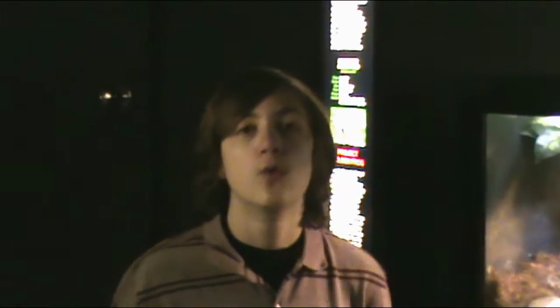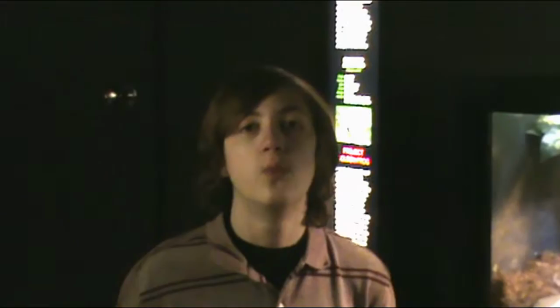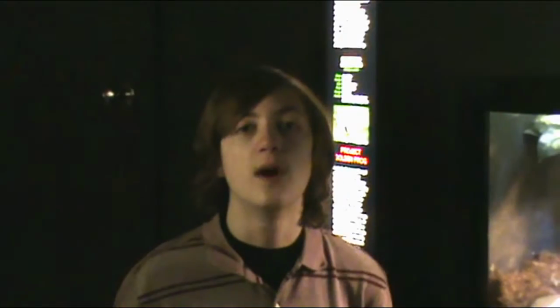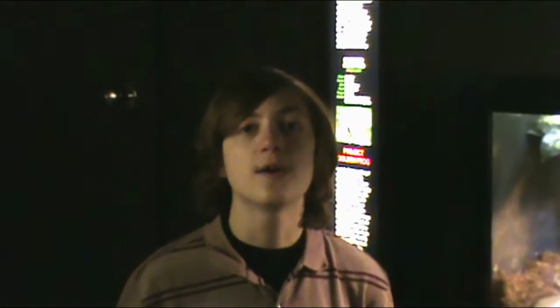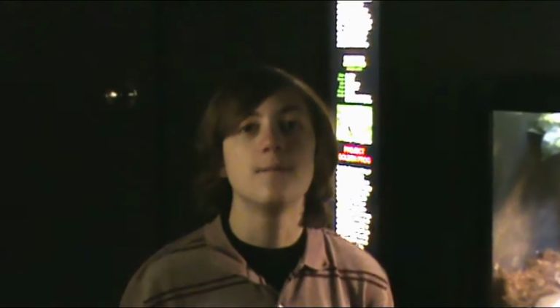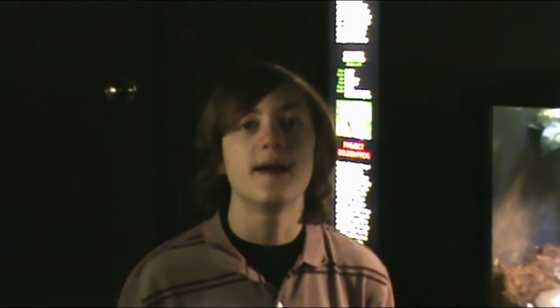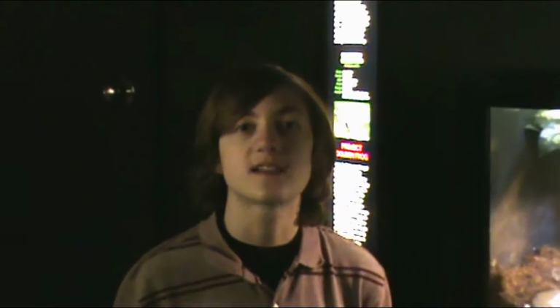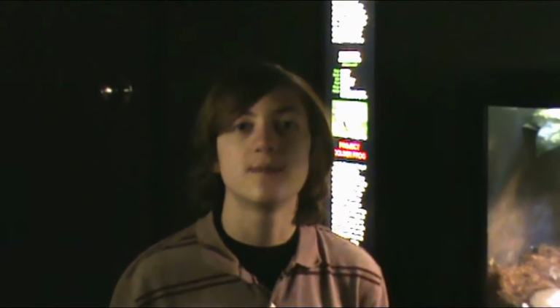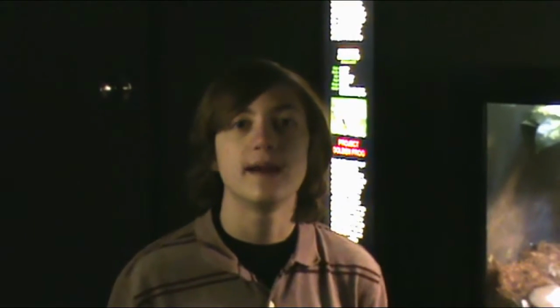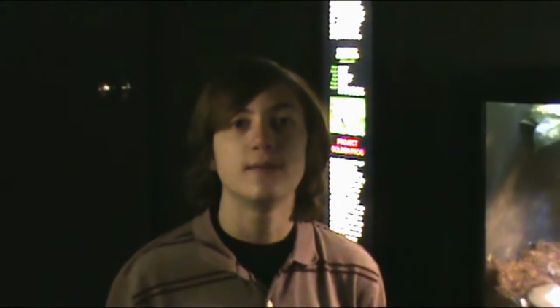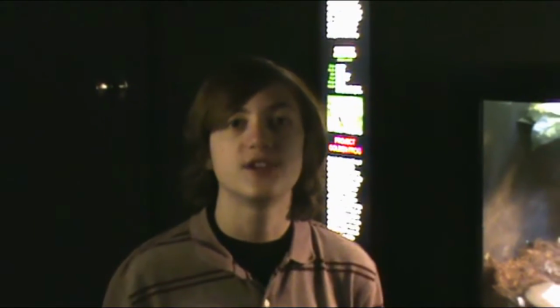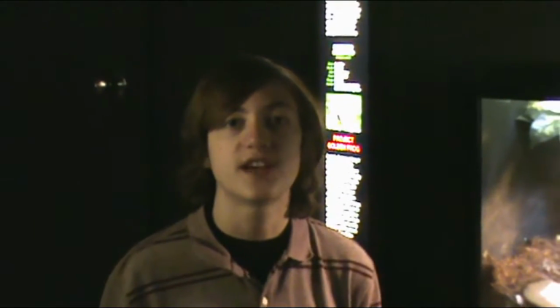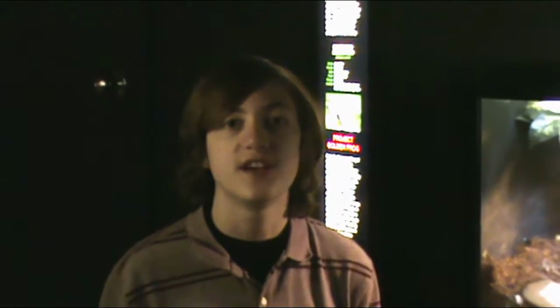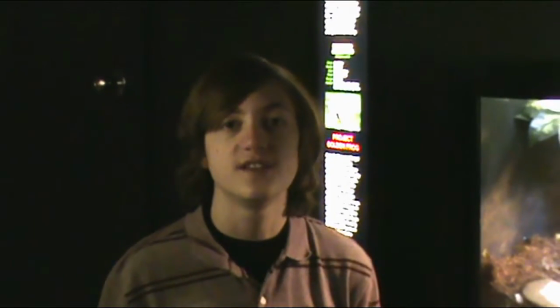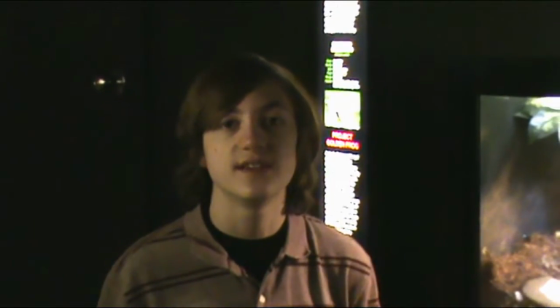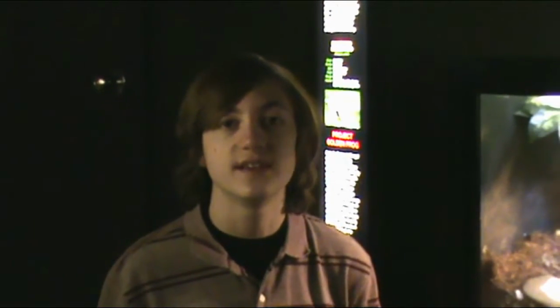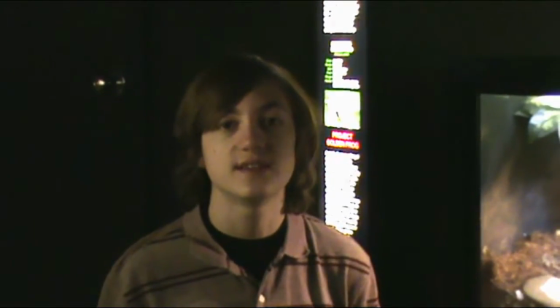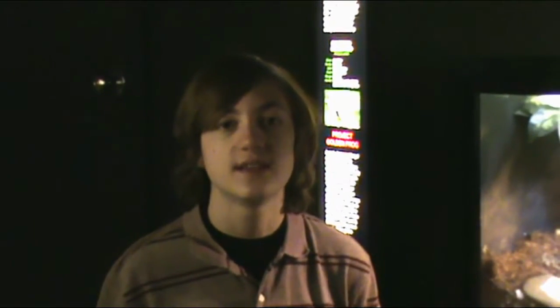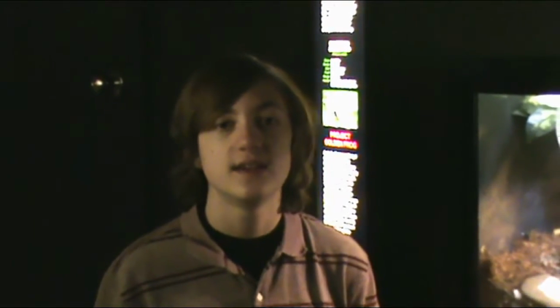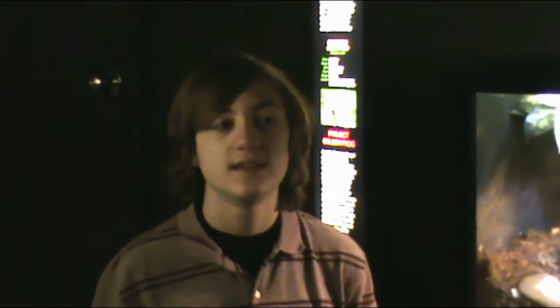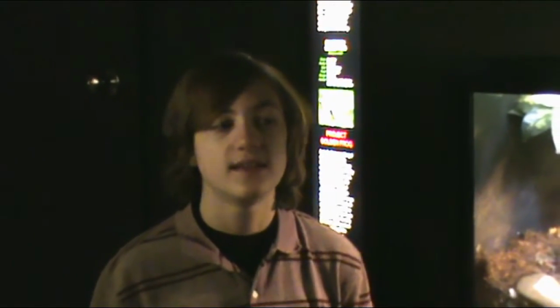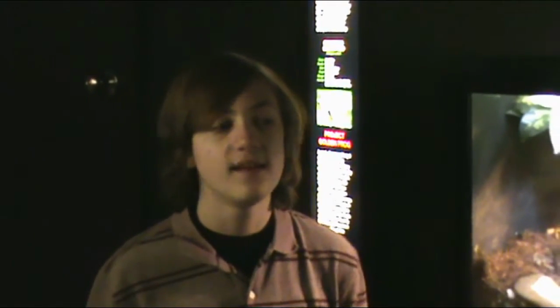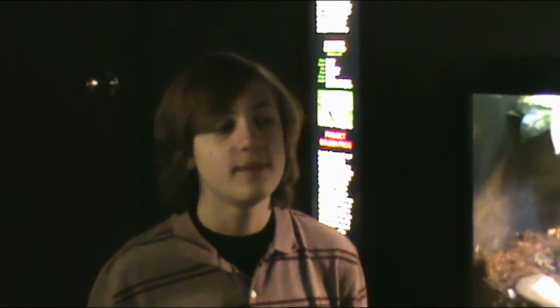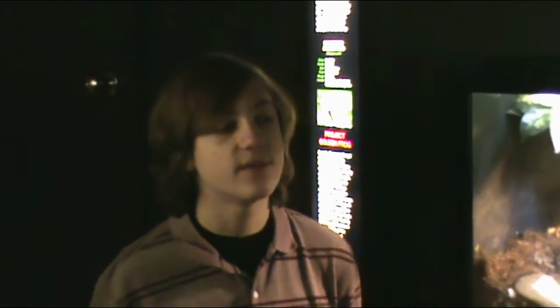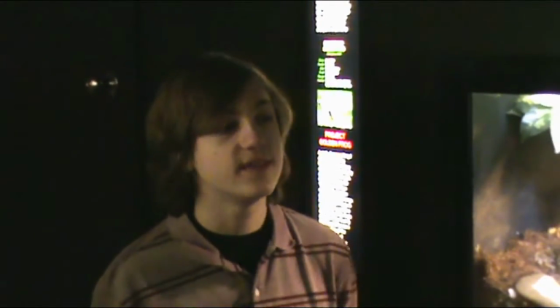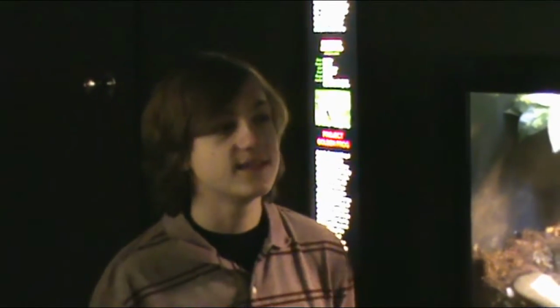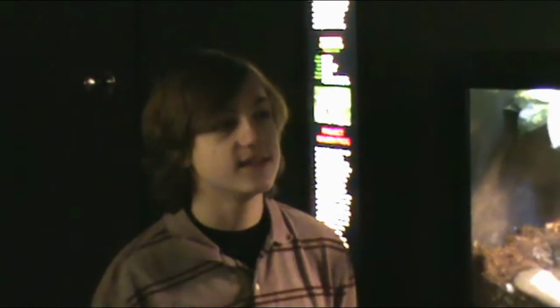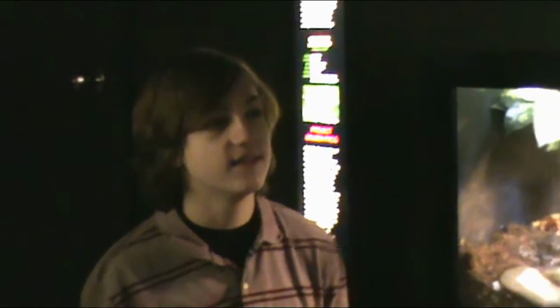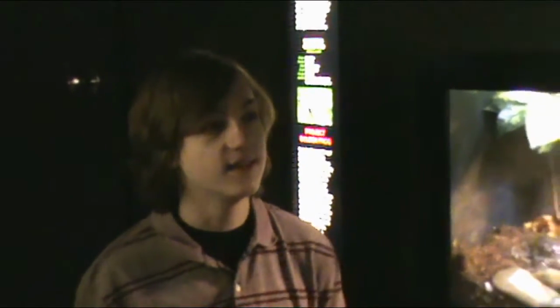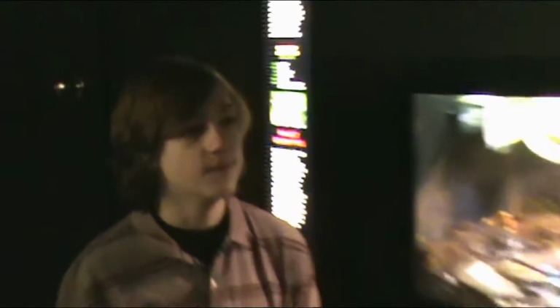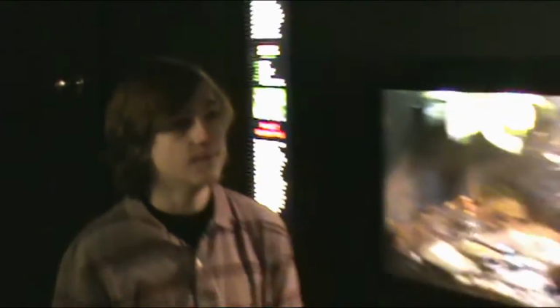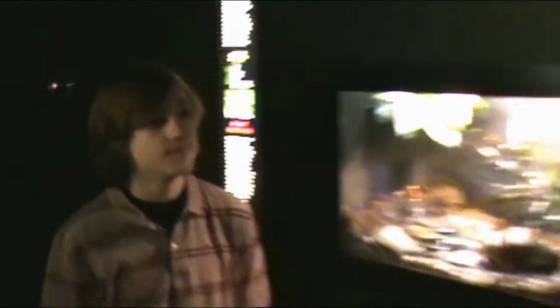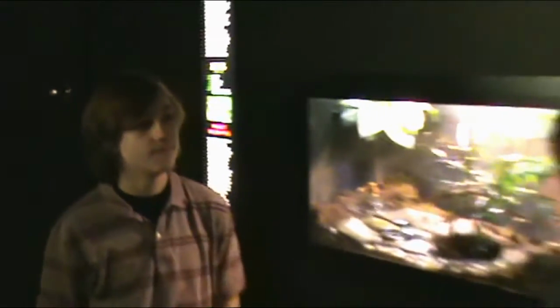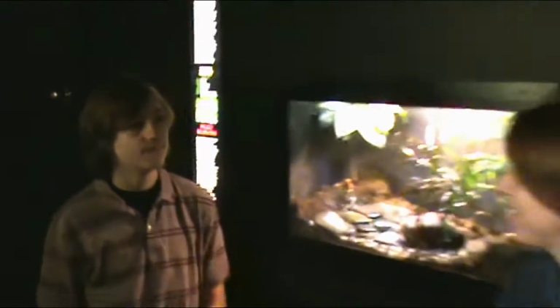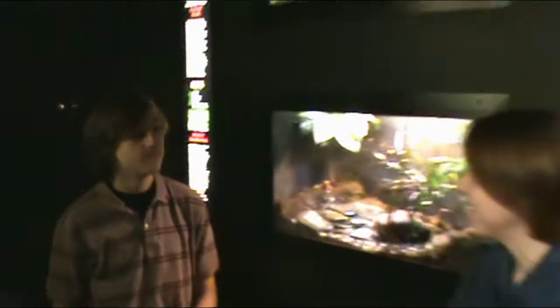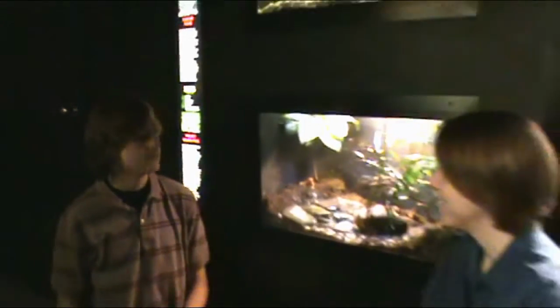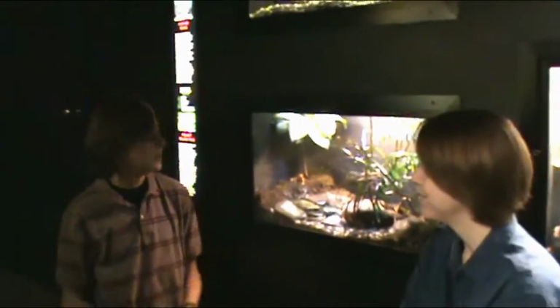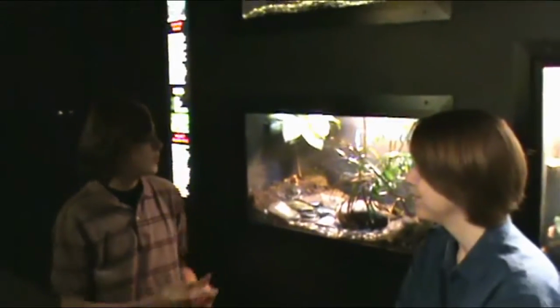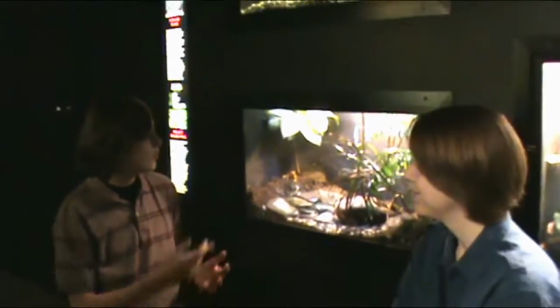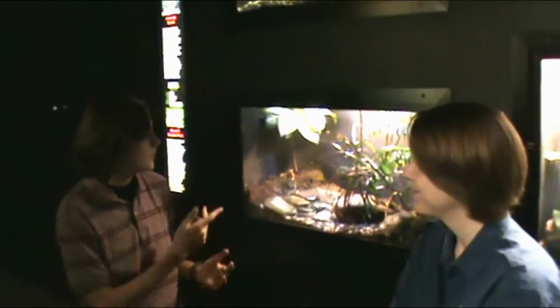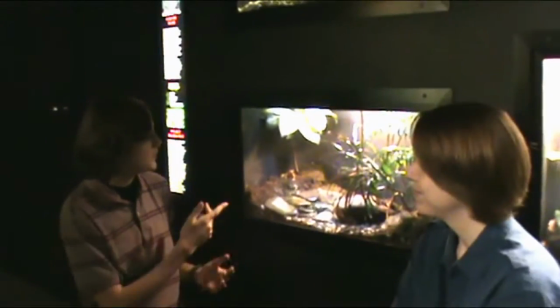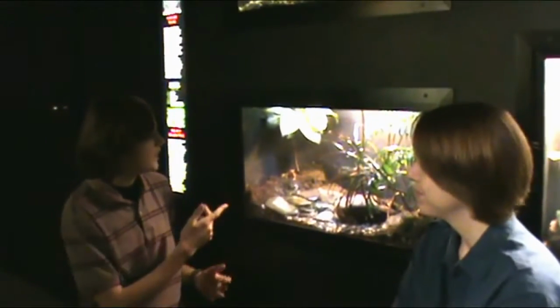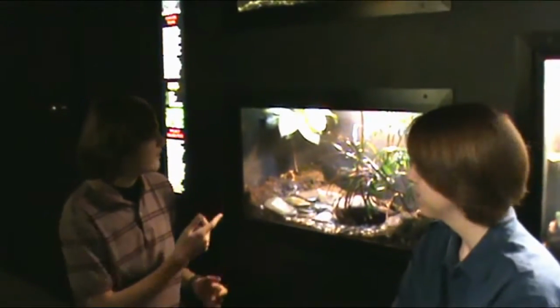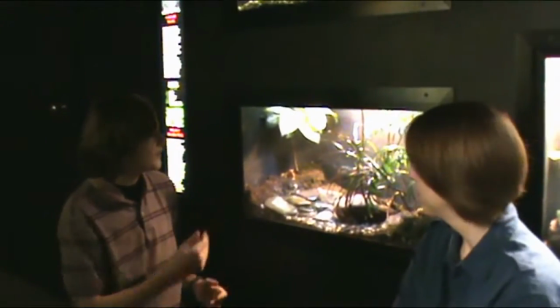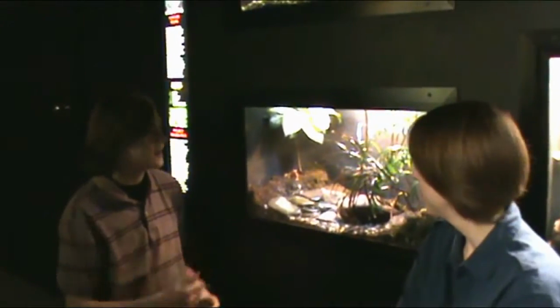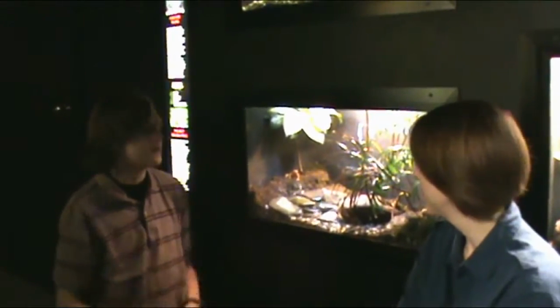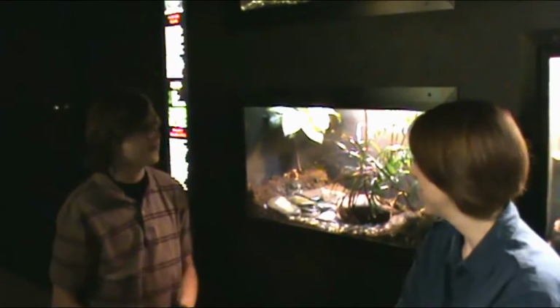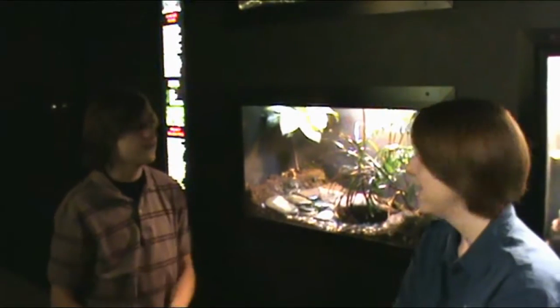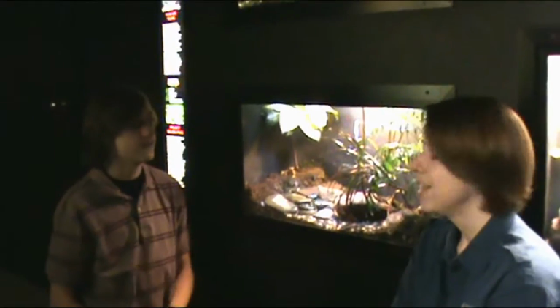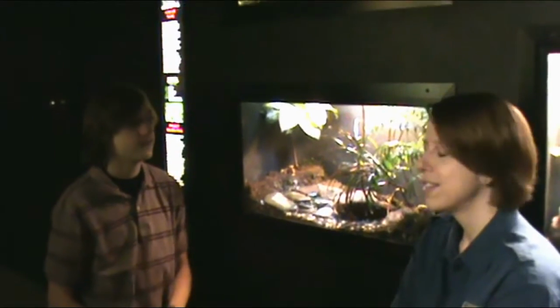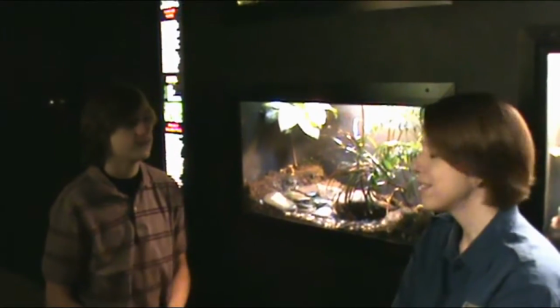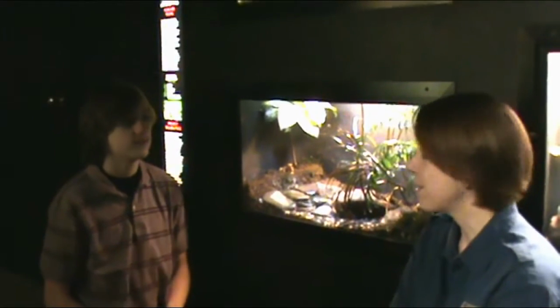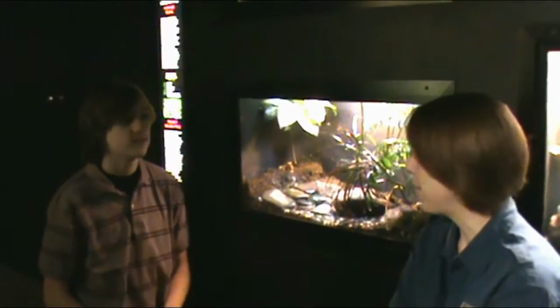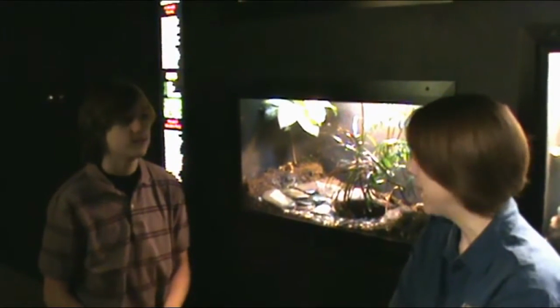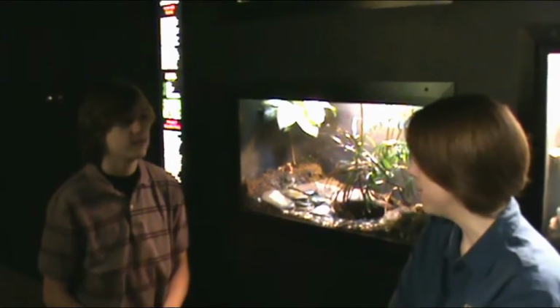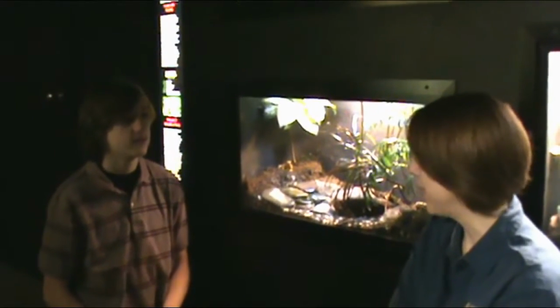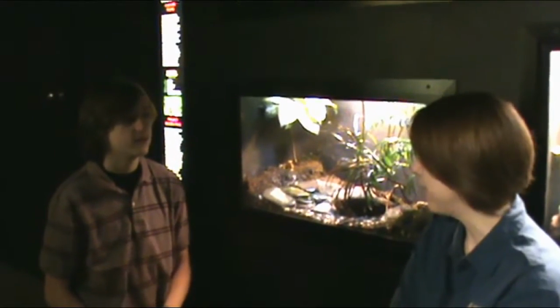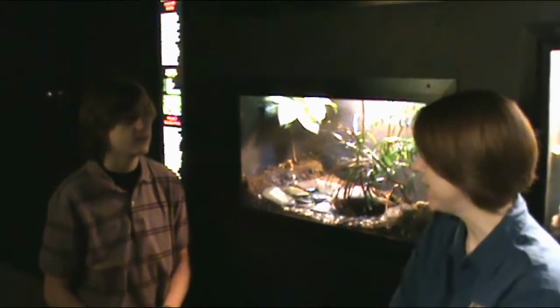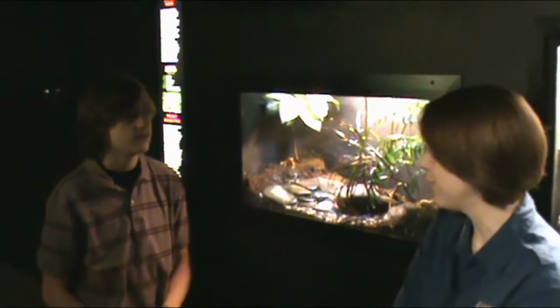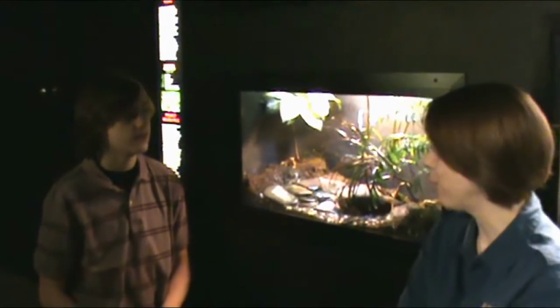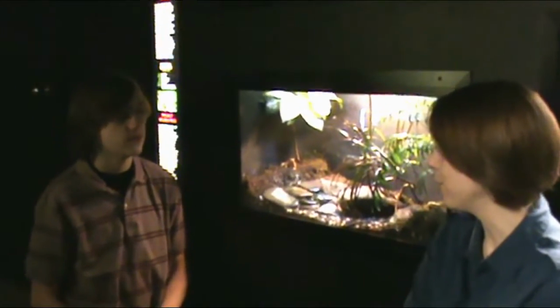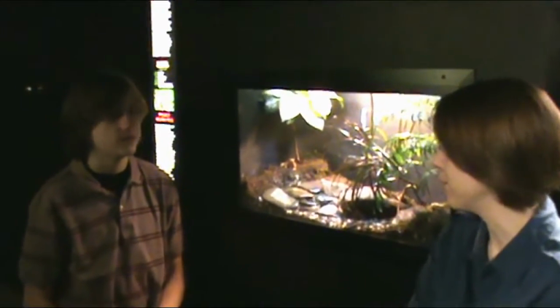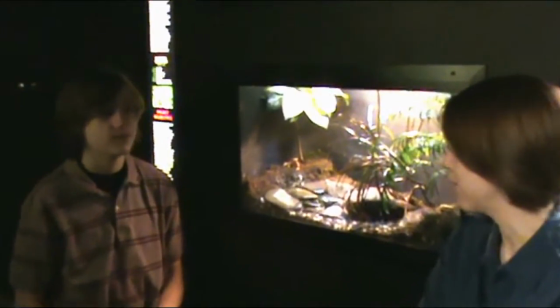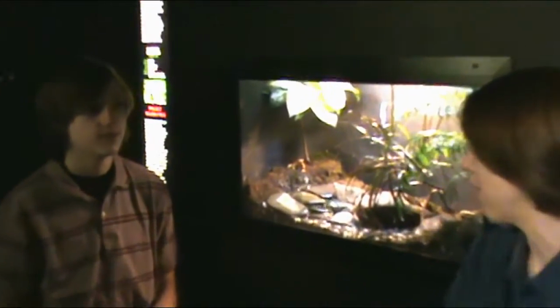Welcome back to my Animal Education Series. Today I'm here with Leslie. Hello. Hi there. What do we have here? This is a Panamanian Golden Frog.